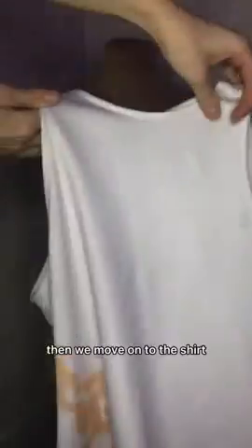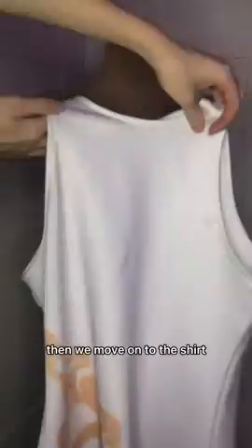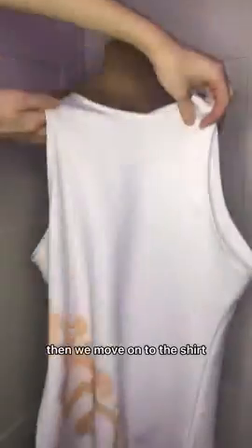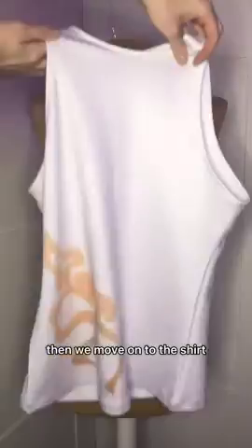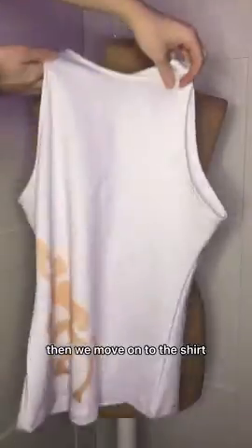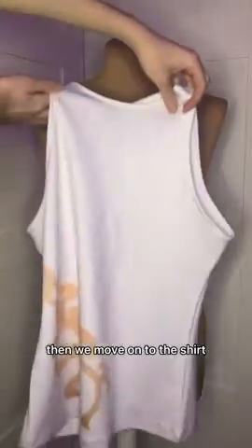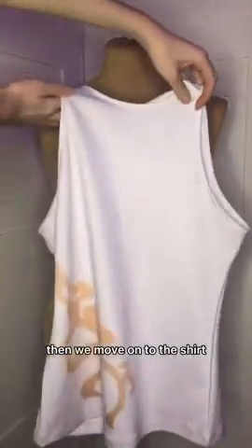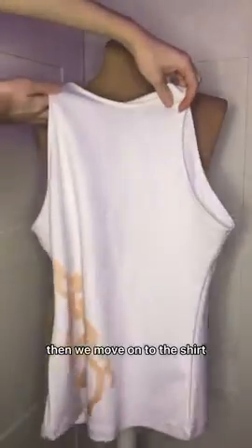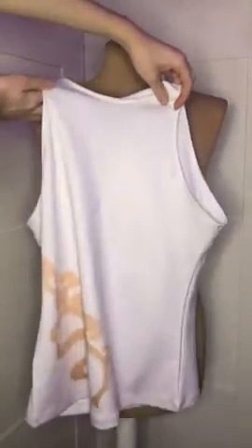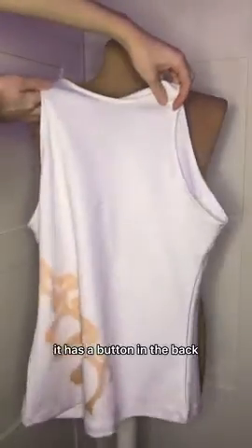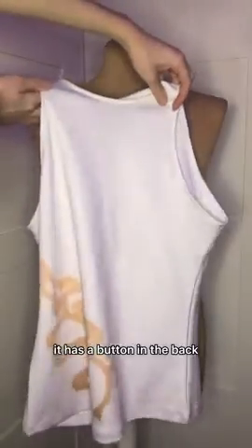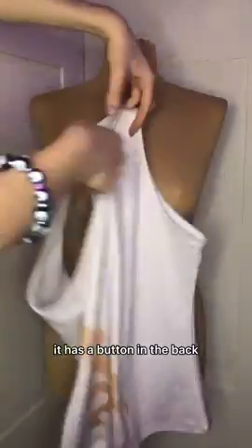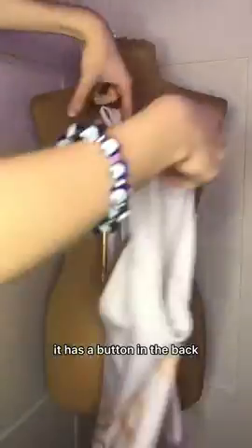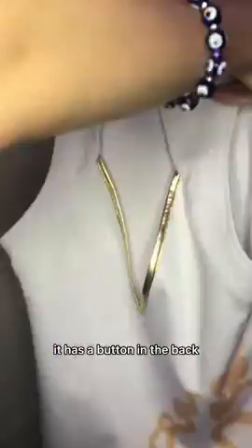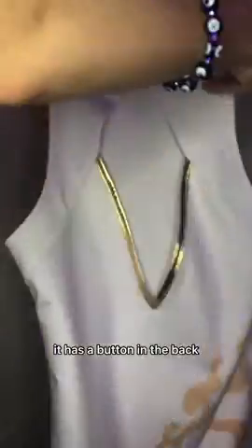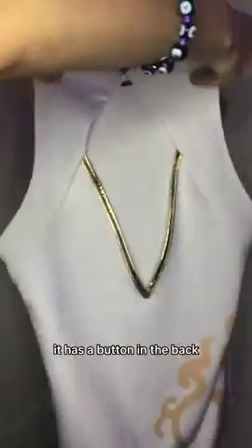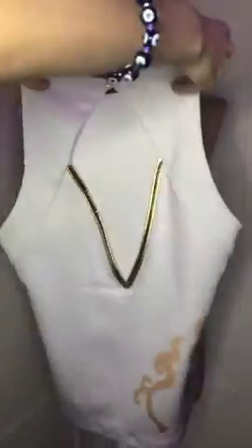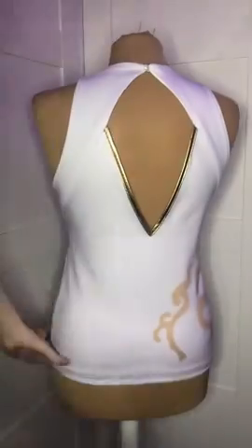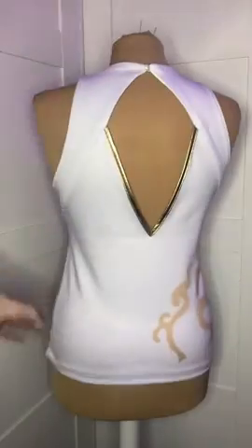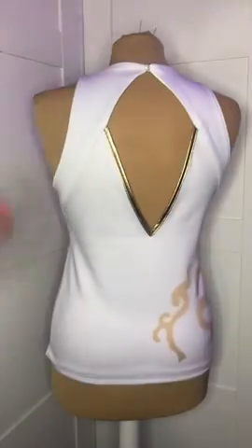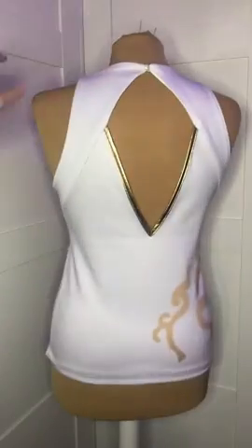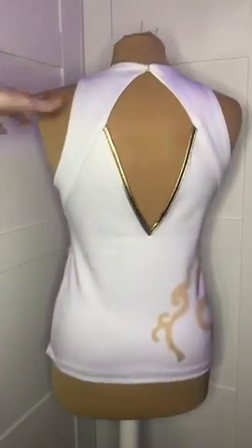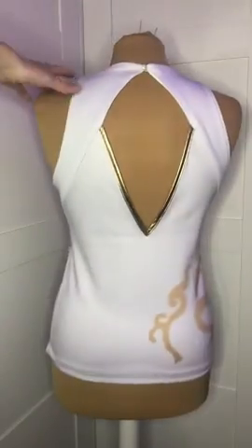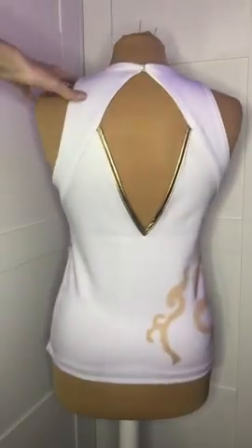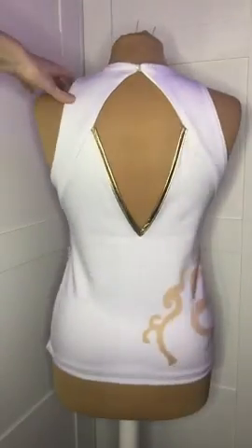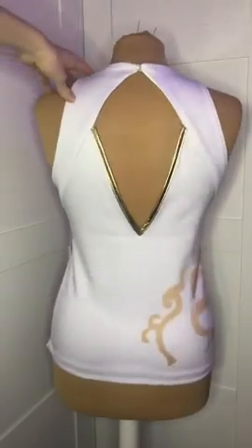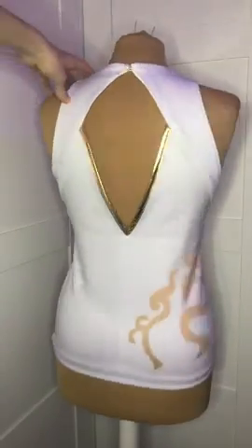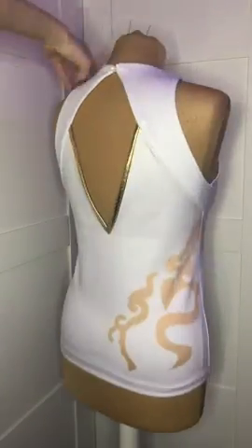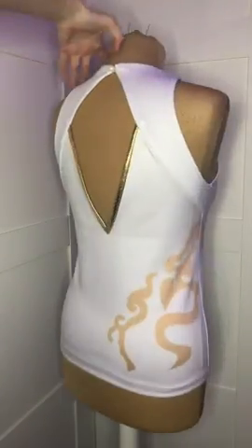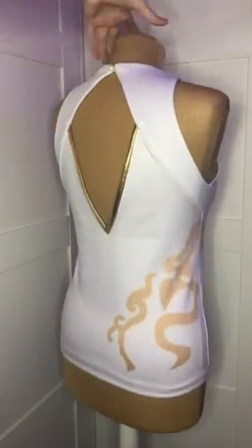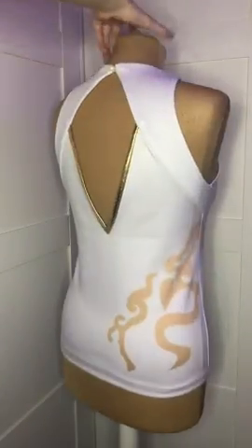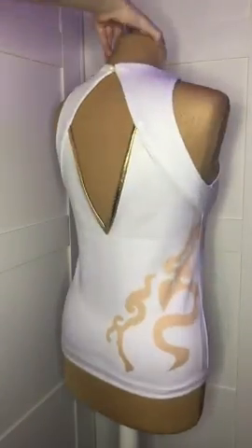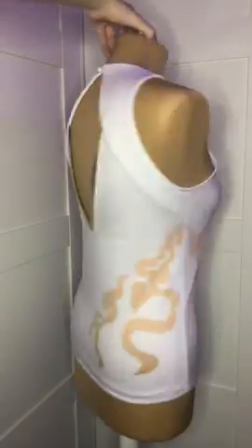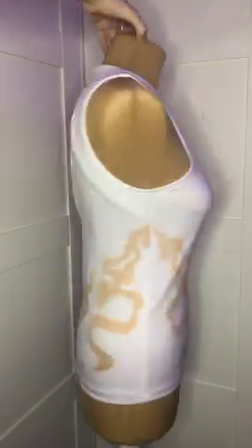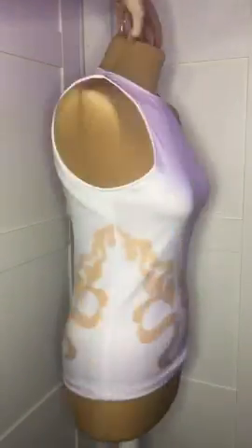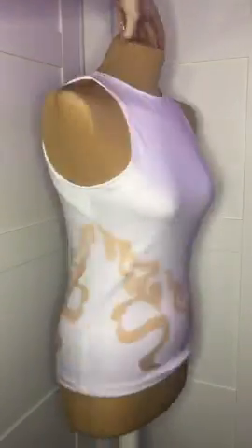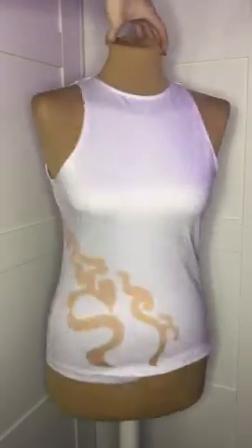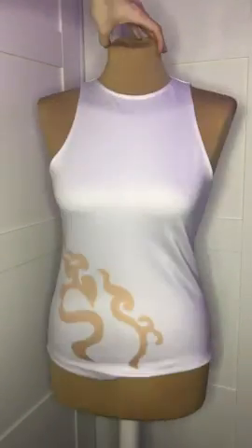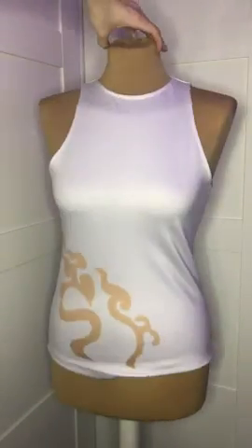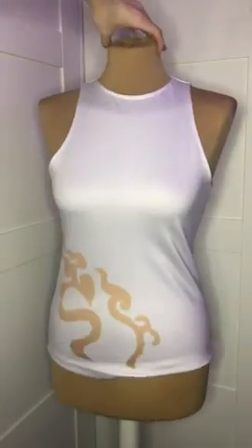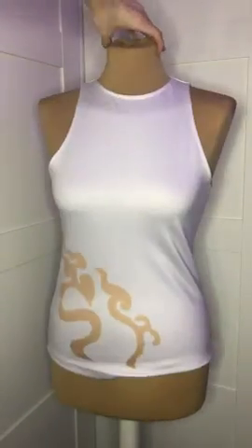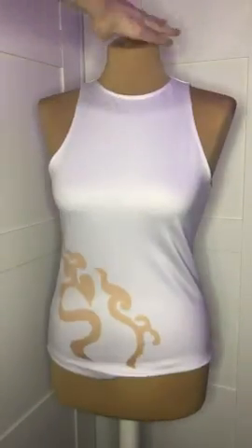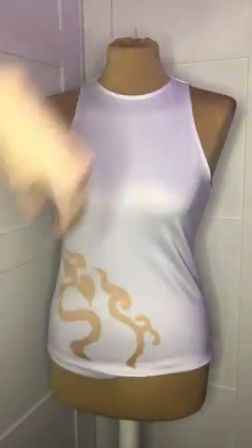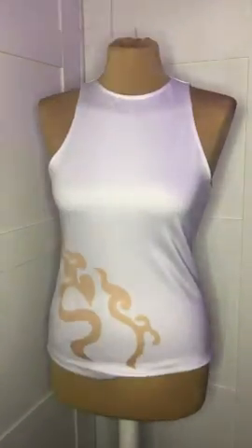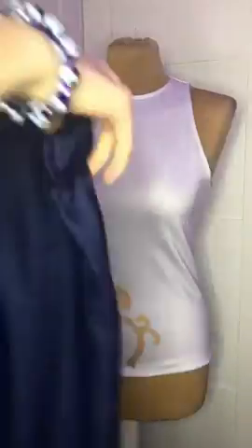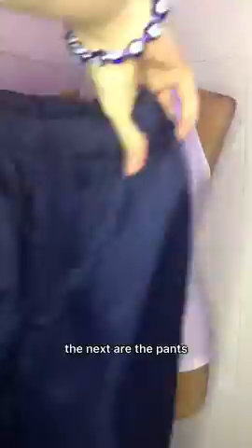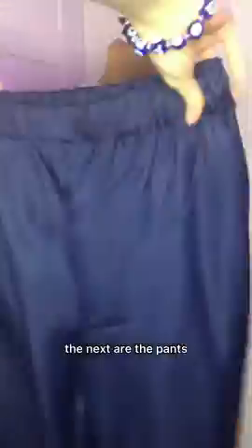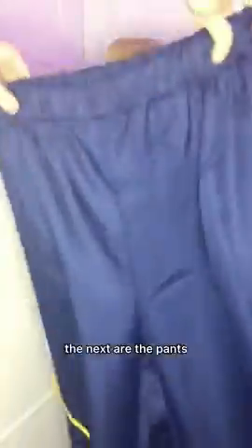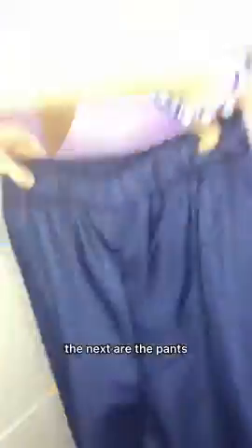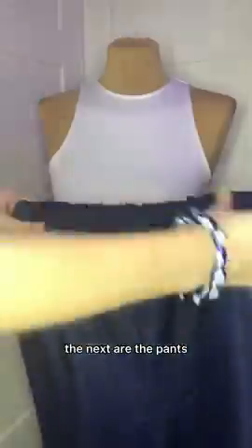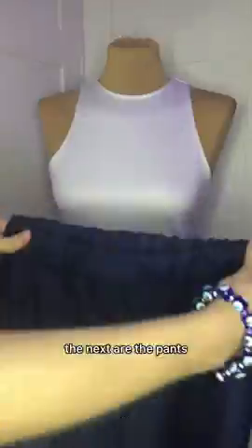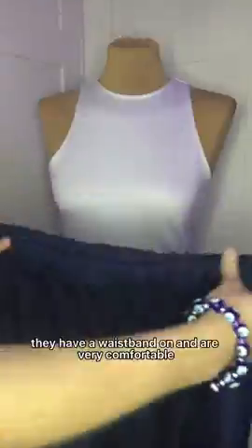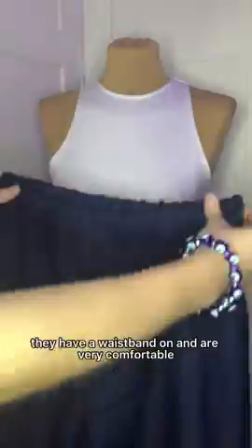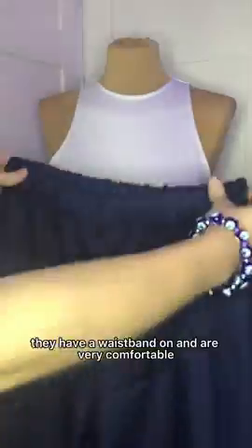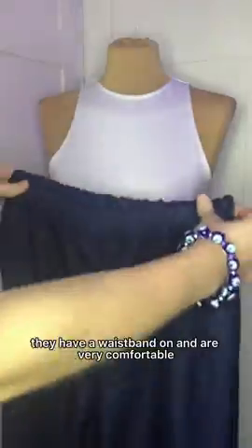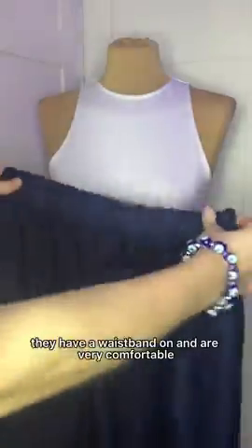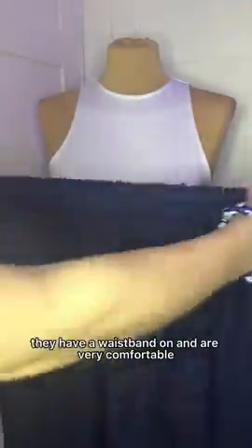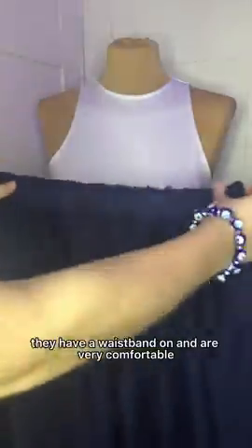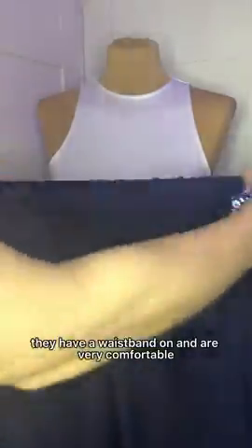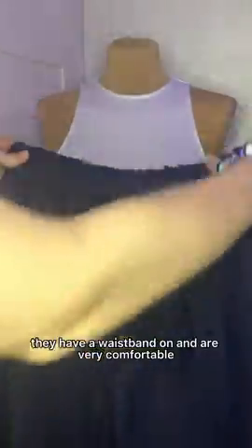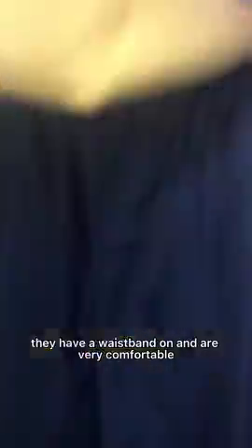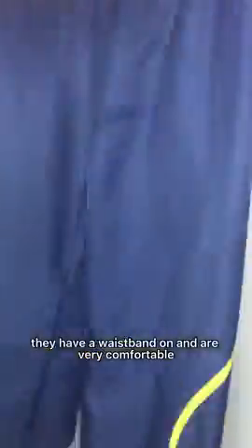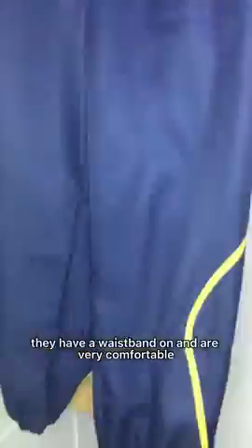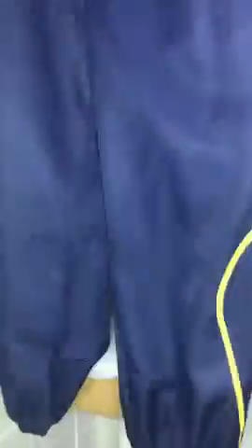Then we move on to the shirt. It has a button in the back. The next are the pants. They have a waistband on and are very comfortable.